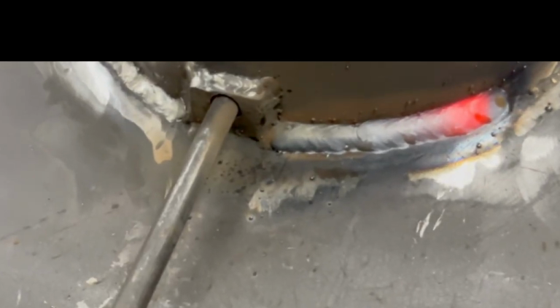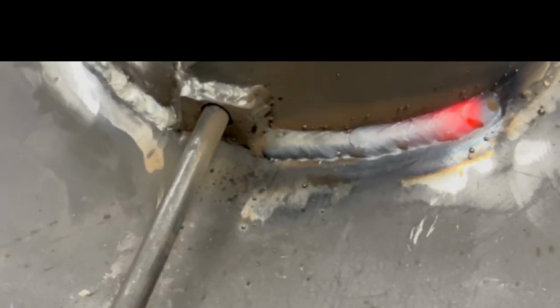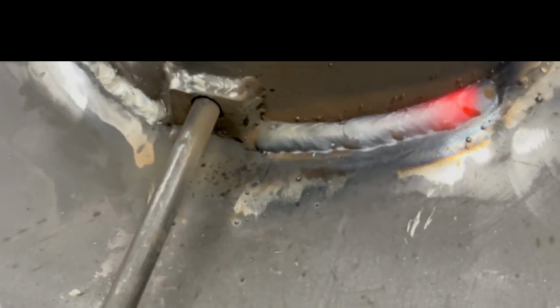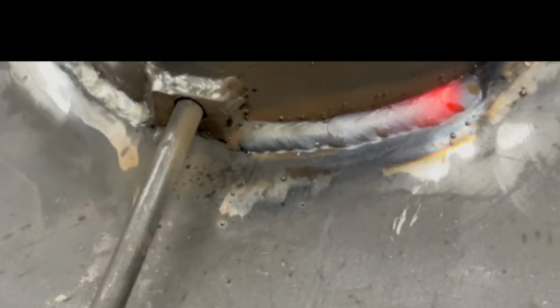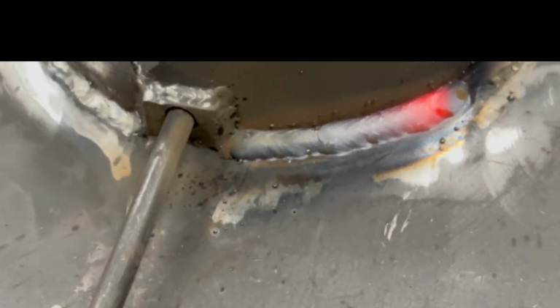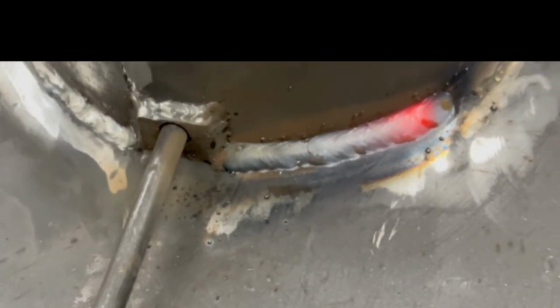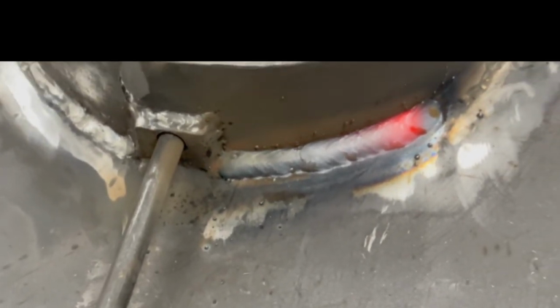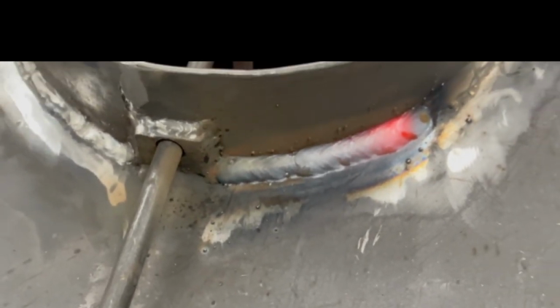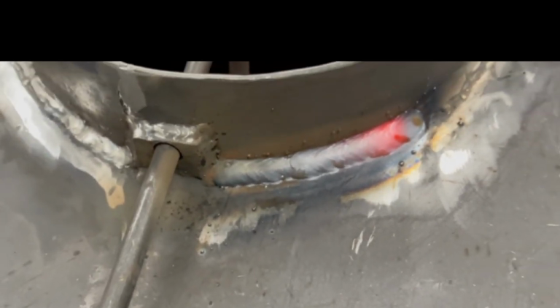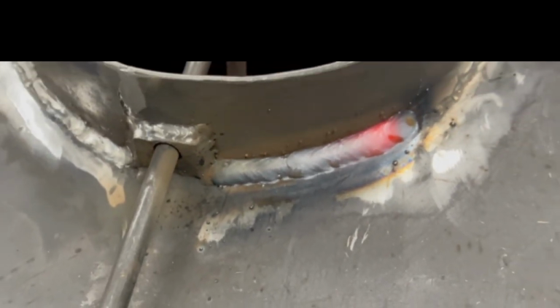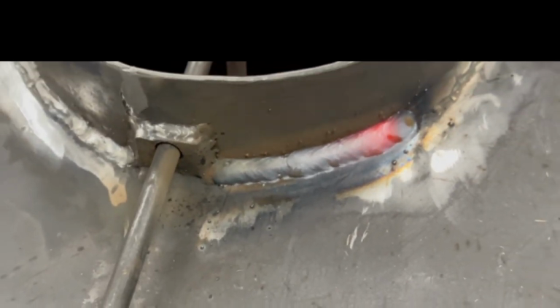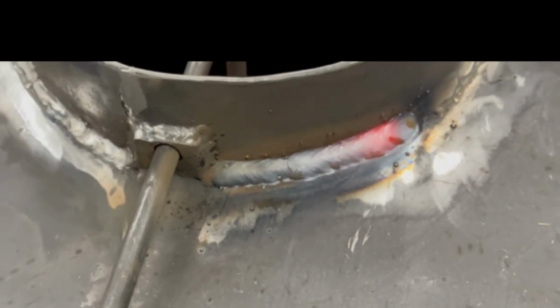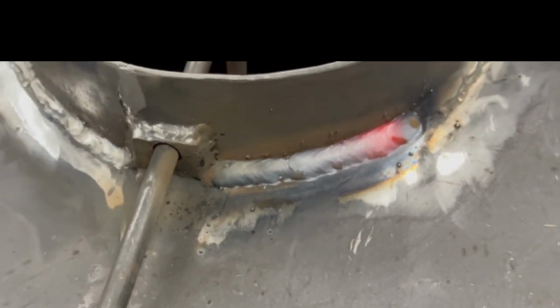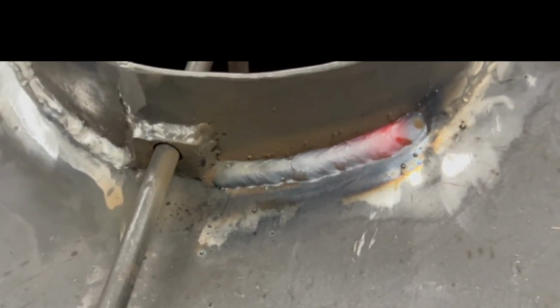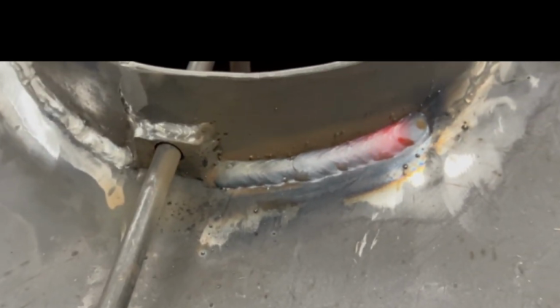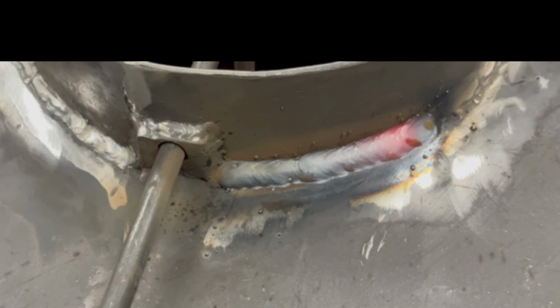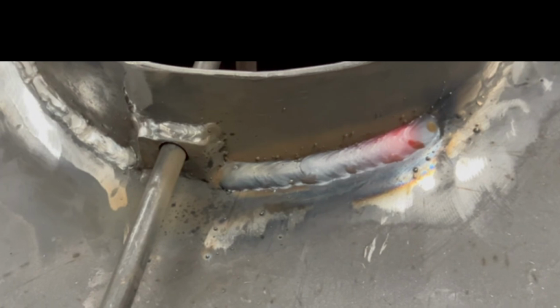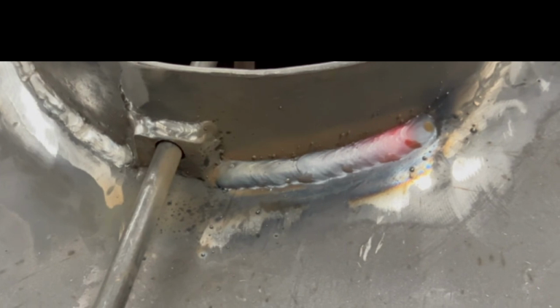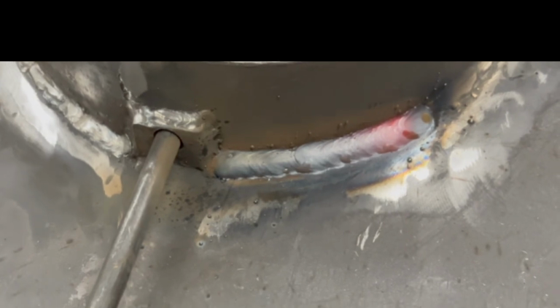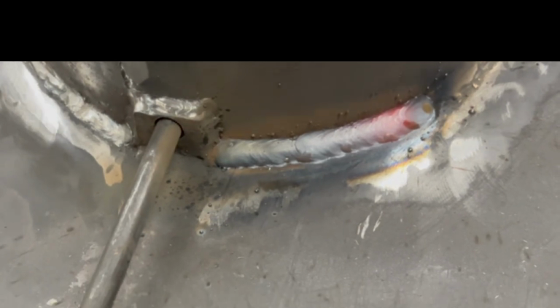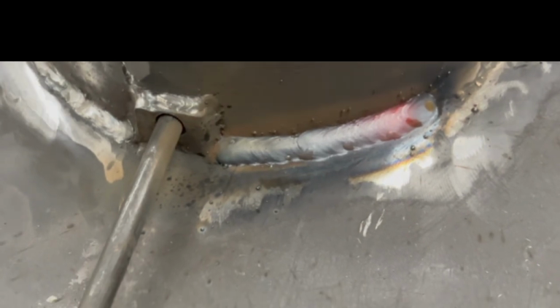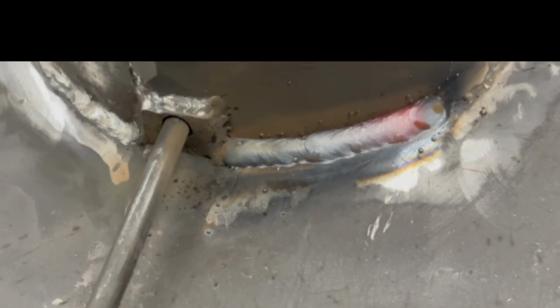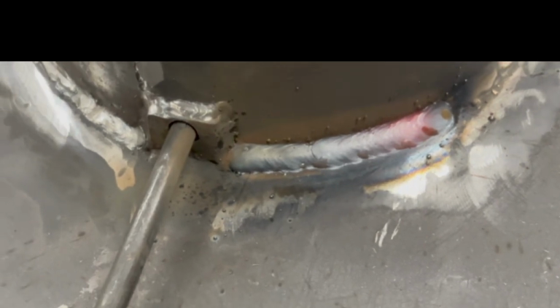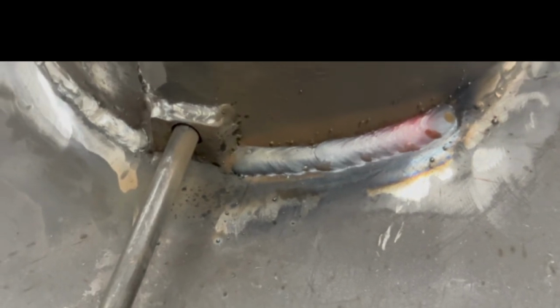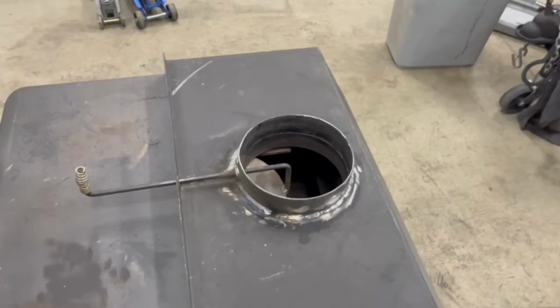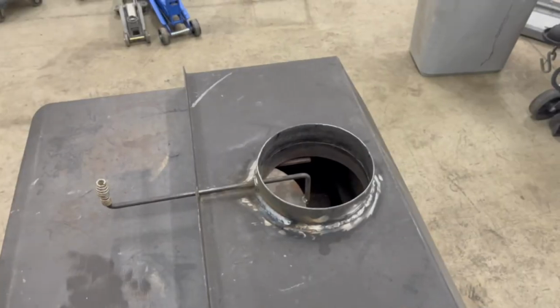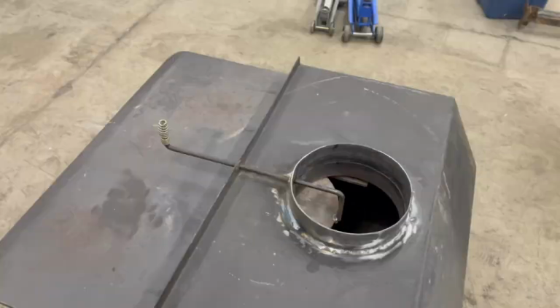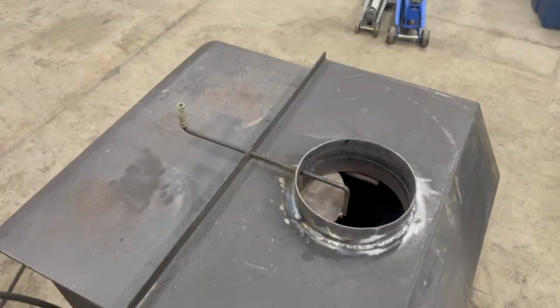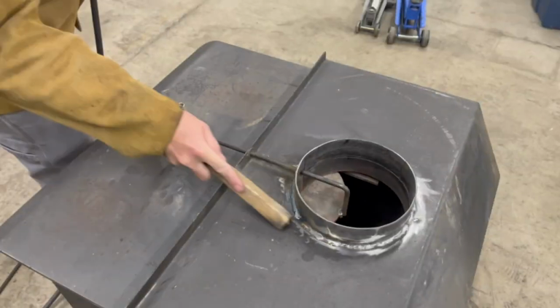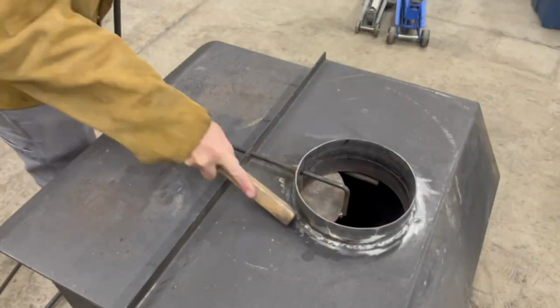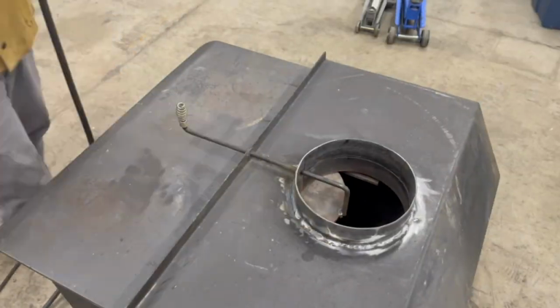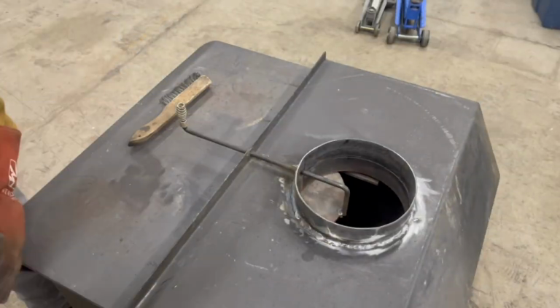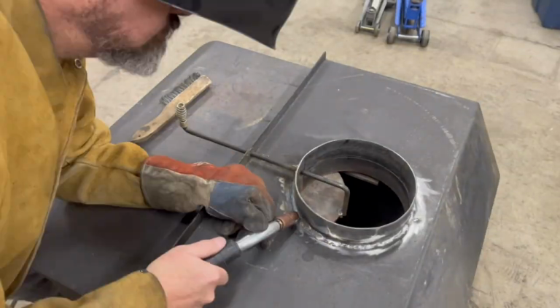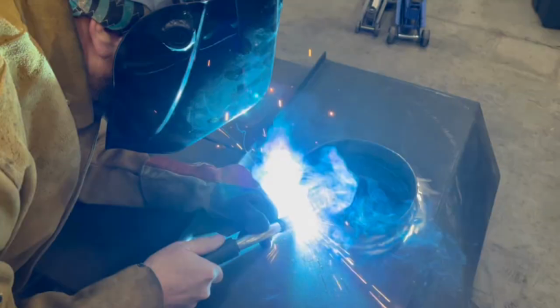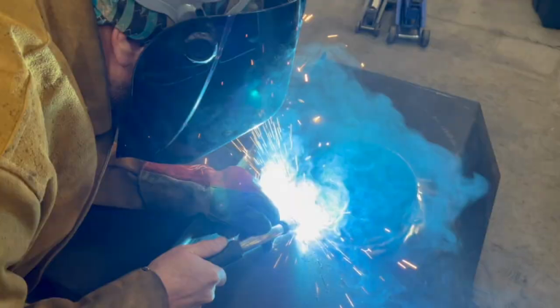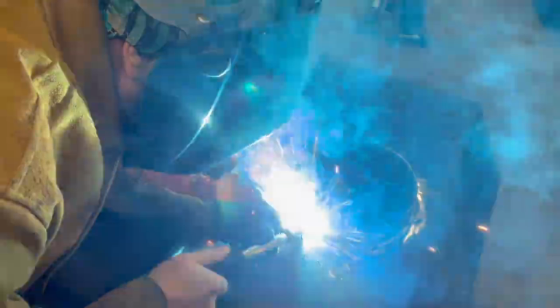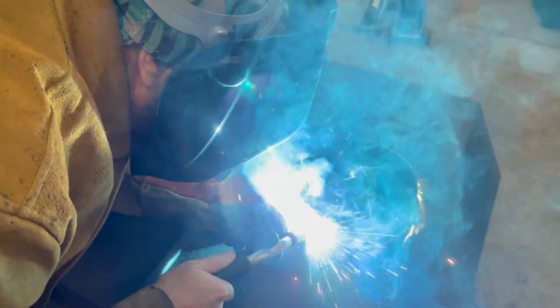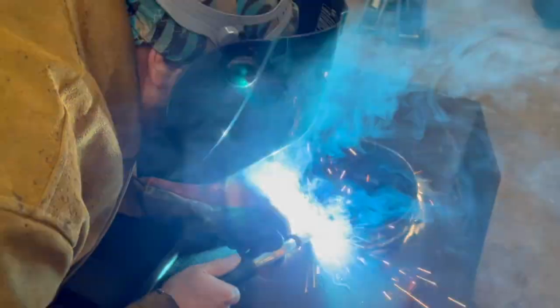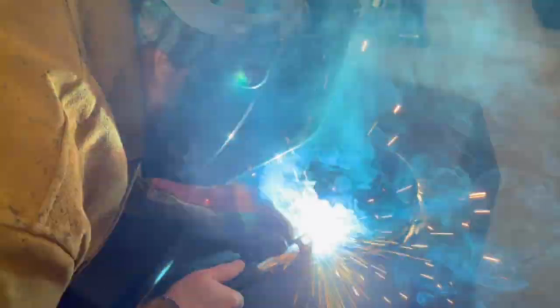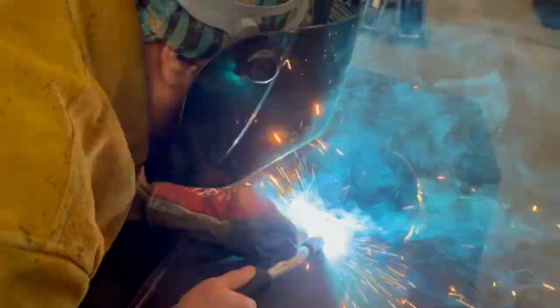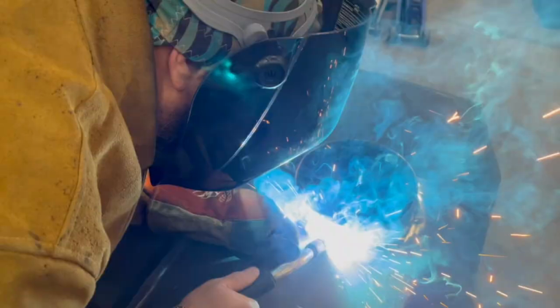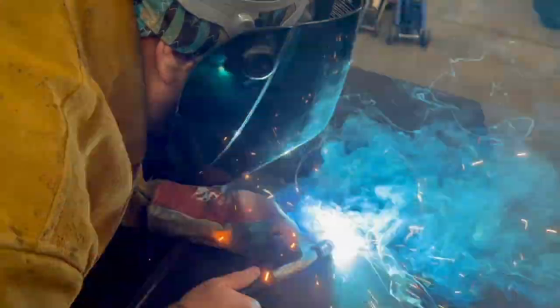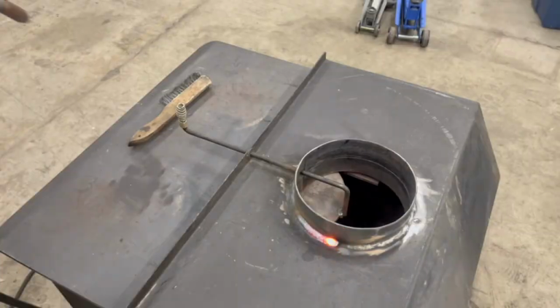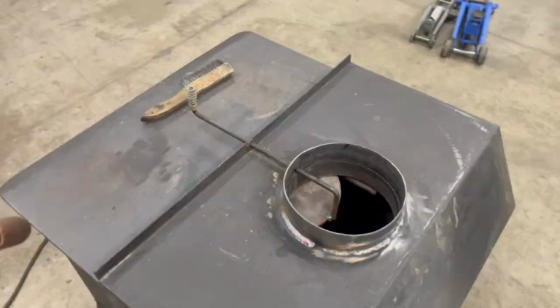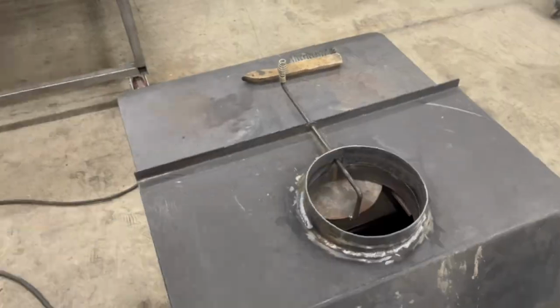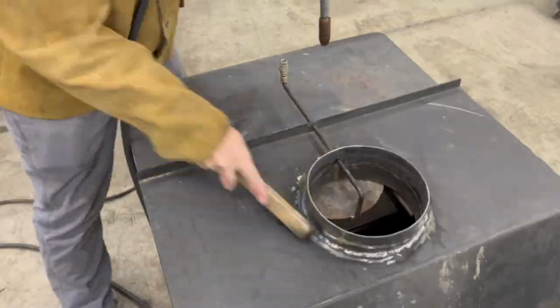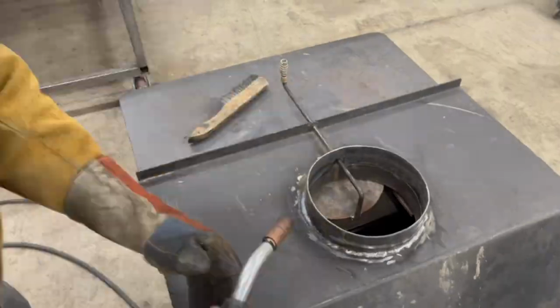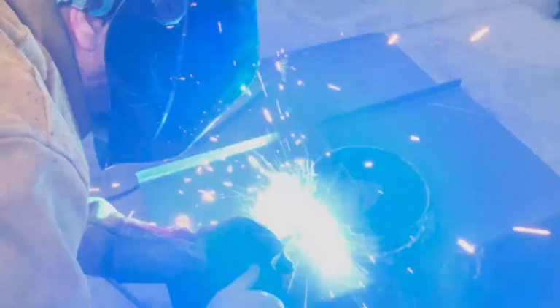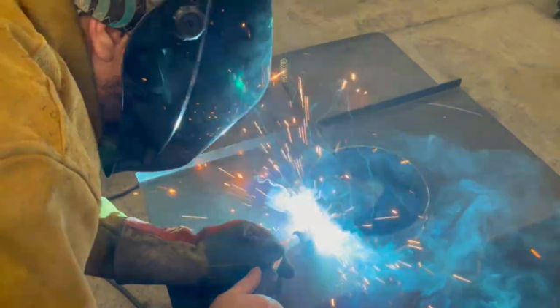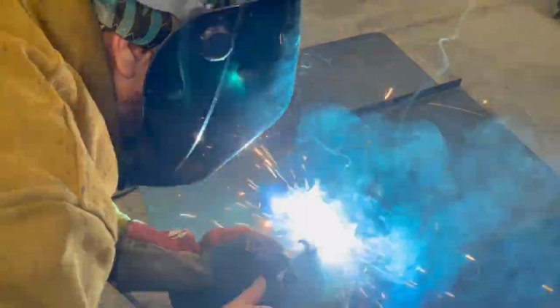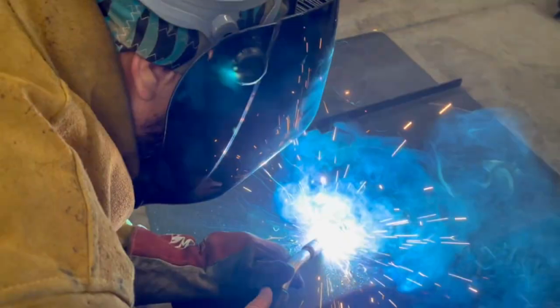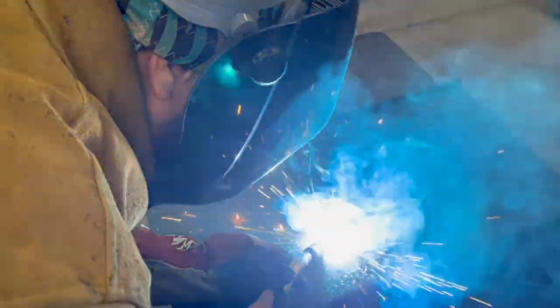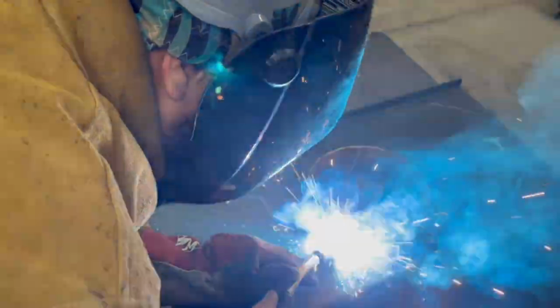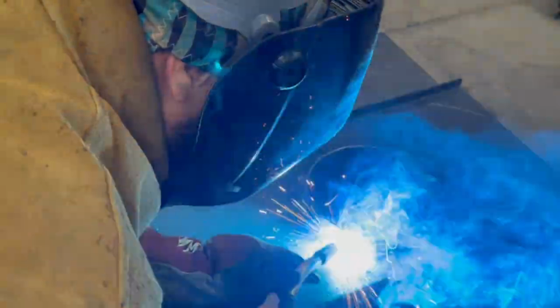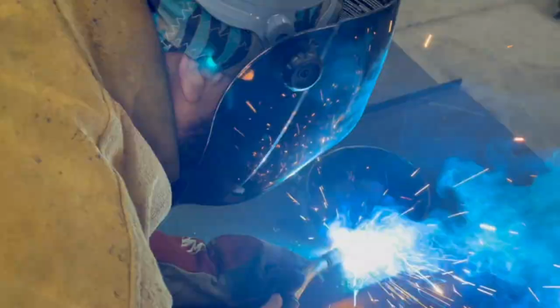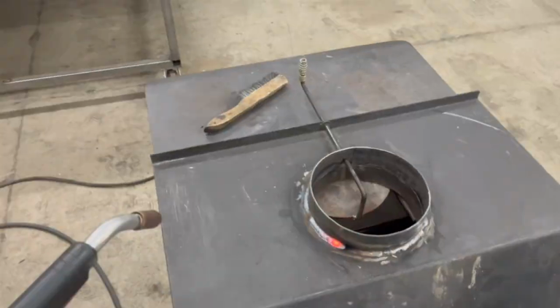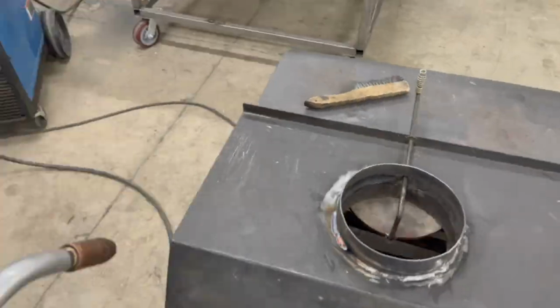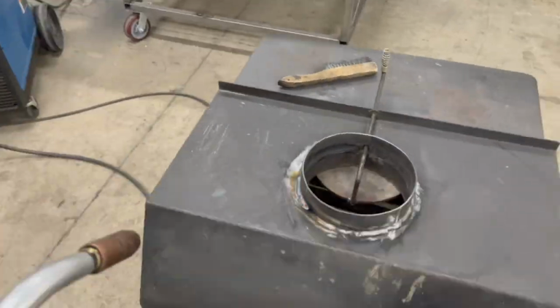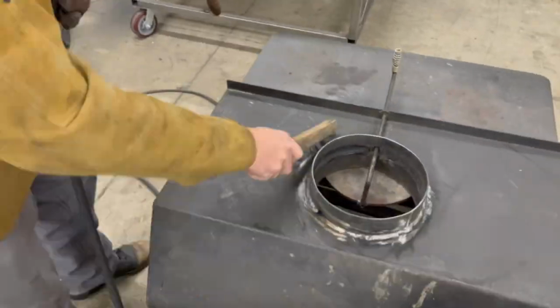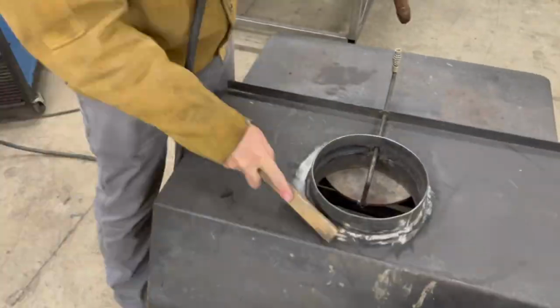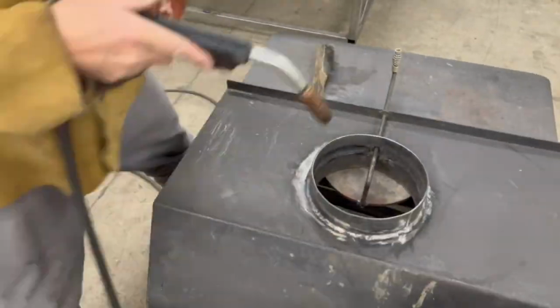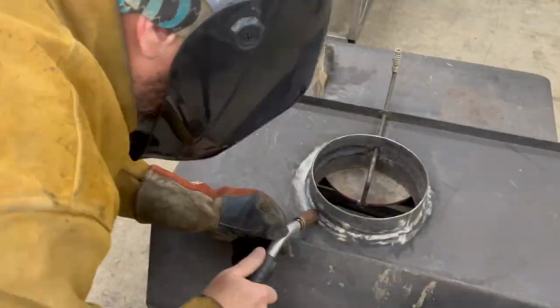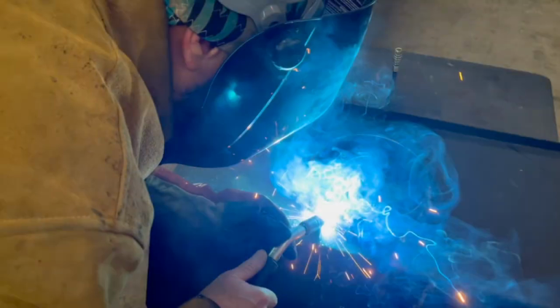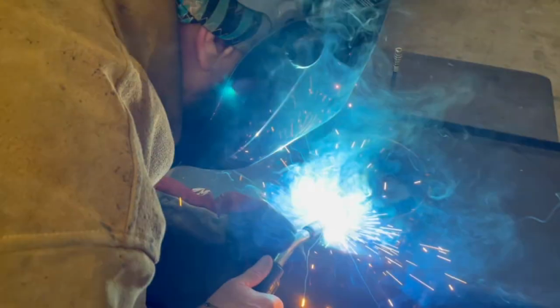I'd give that probably a B minus. There's definitely better welders out there, but wanted to show the technique.